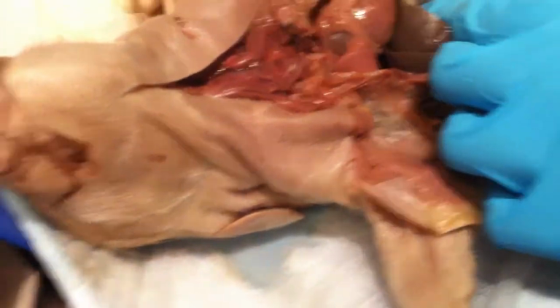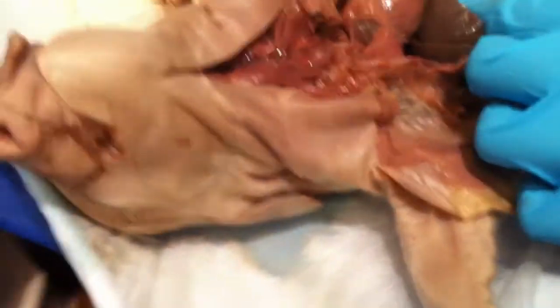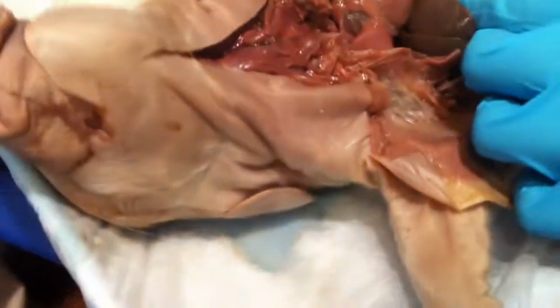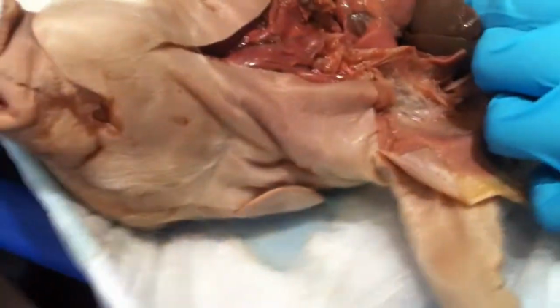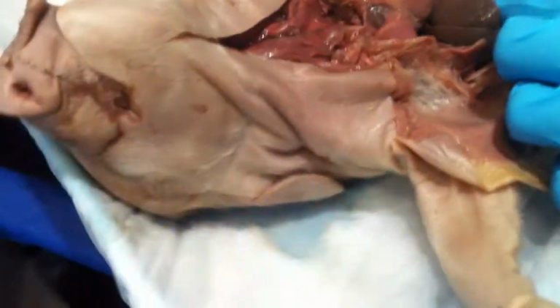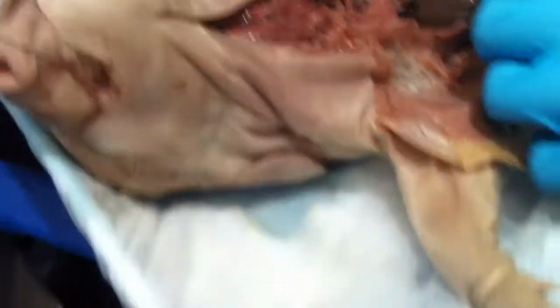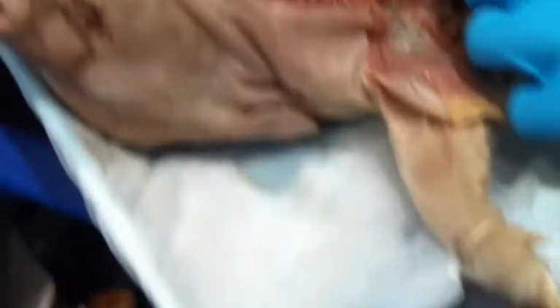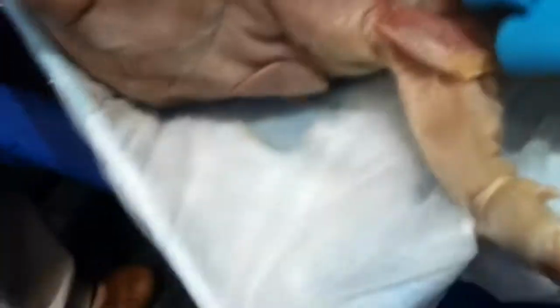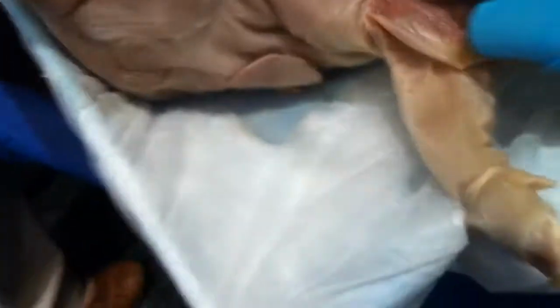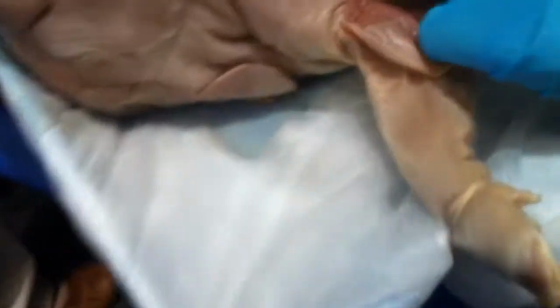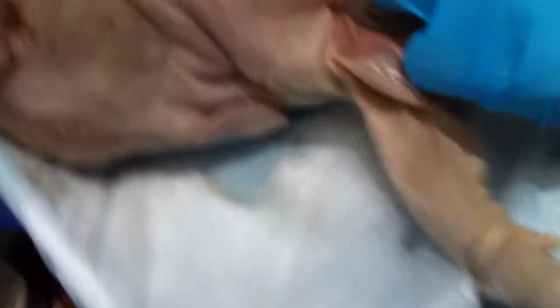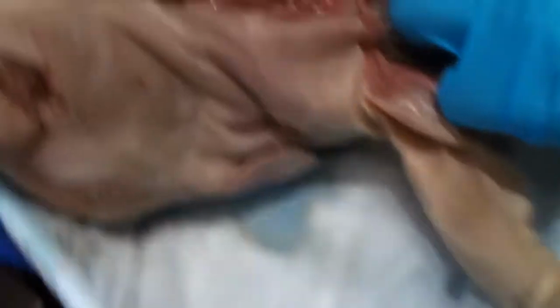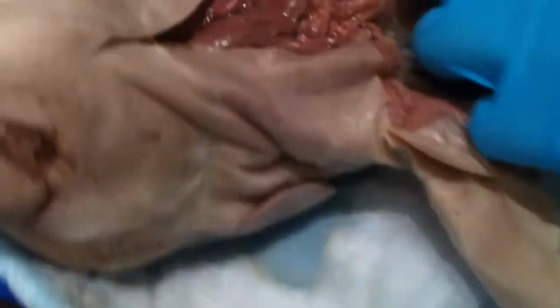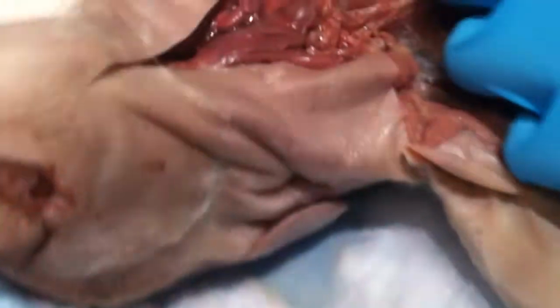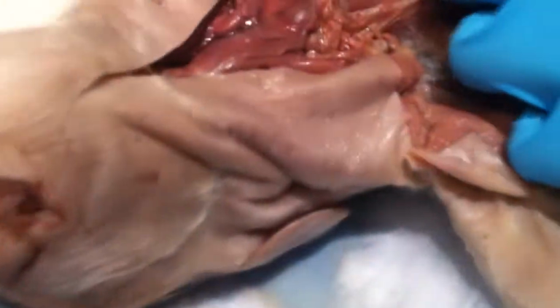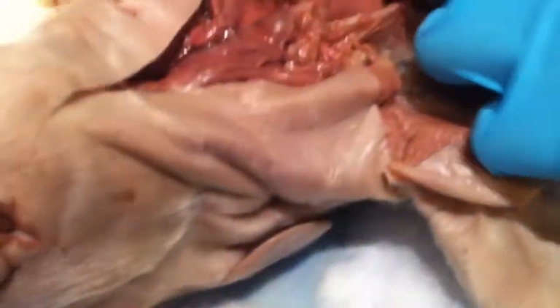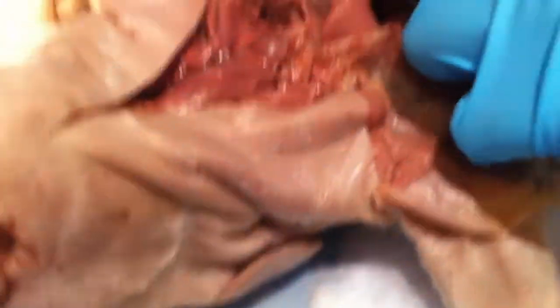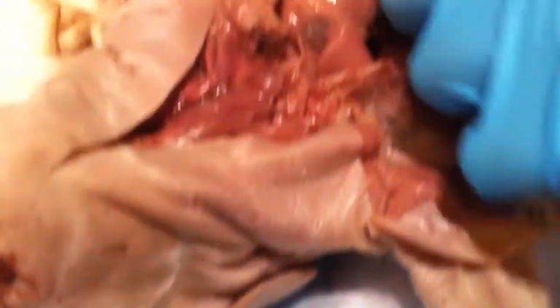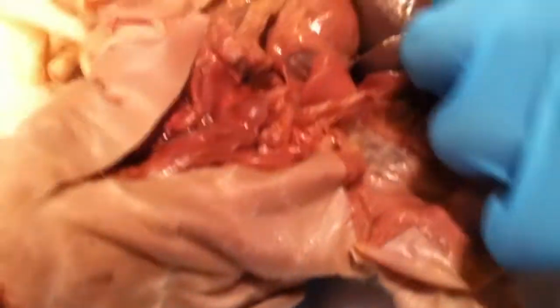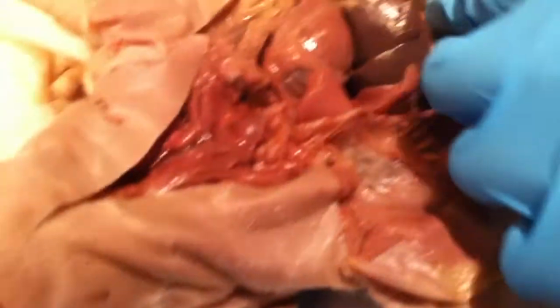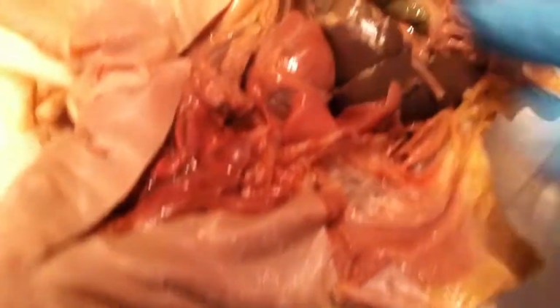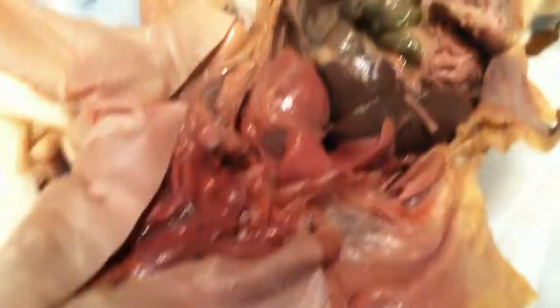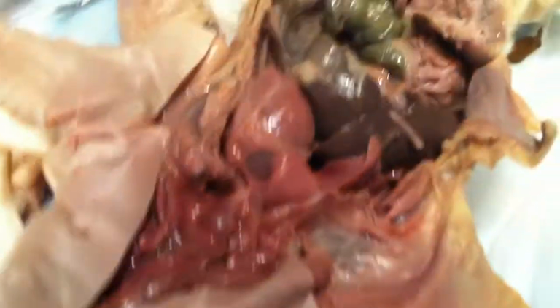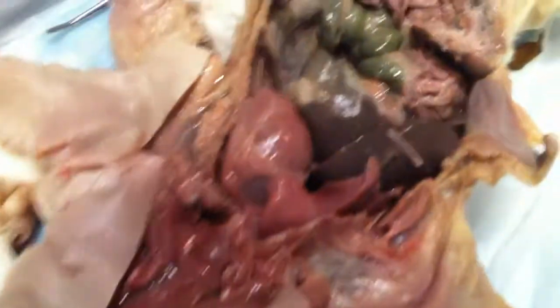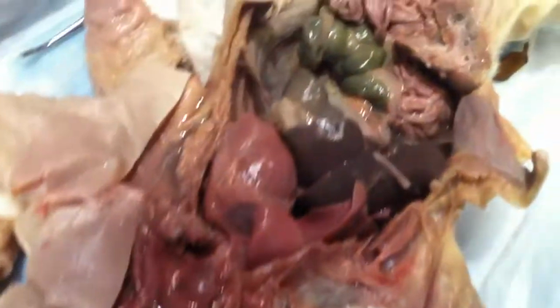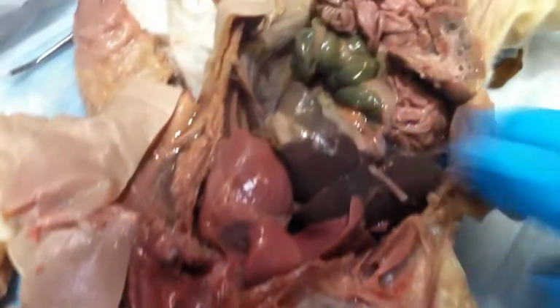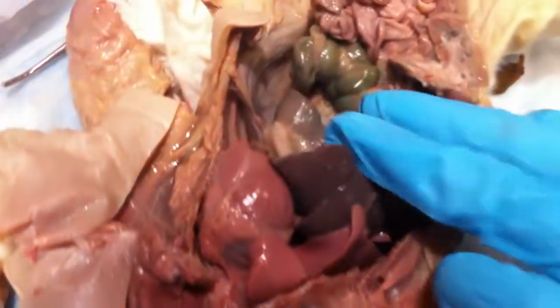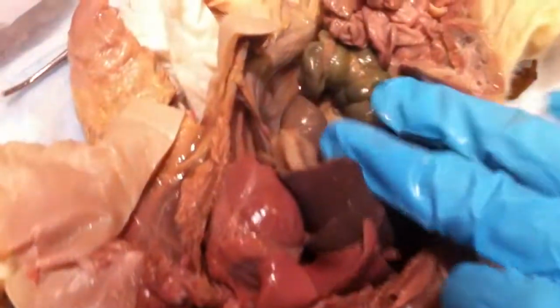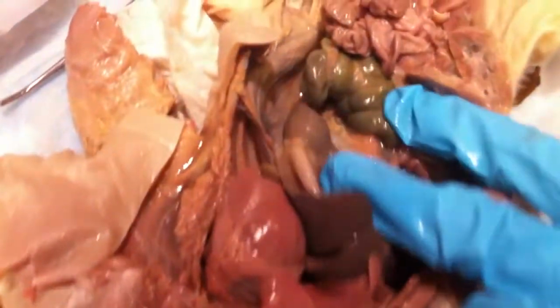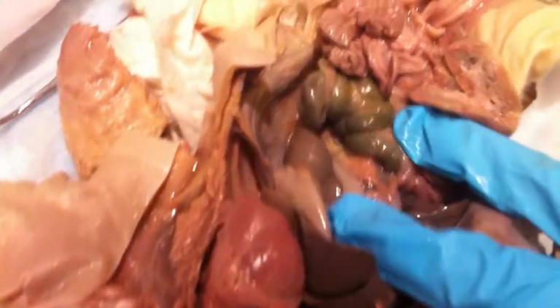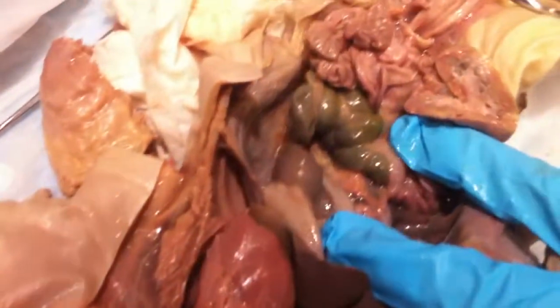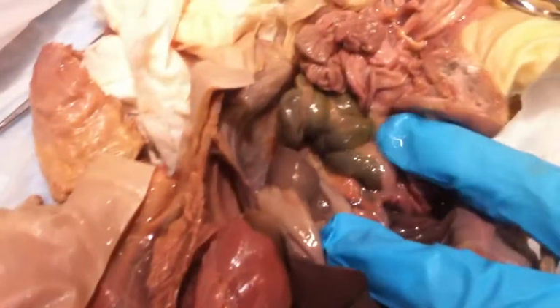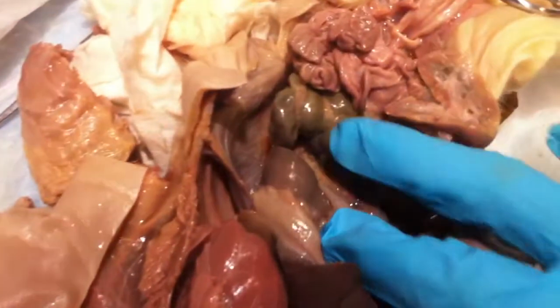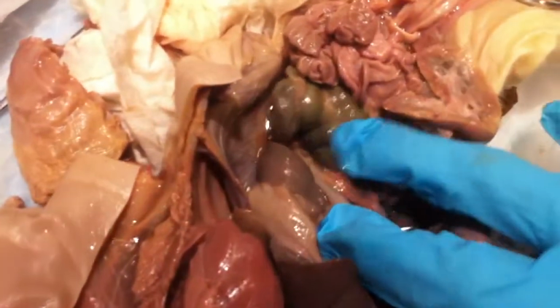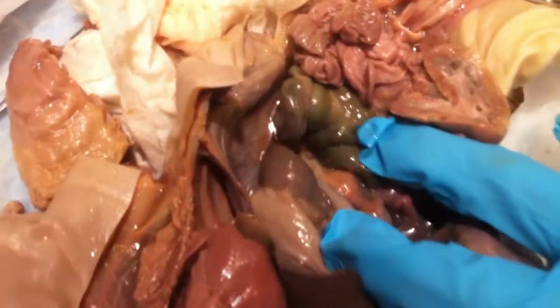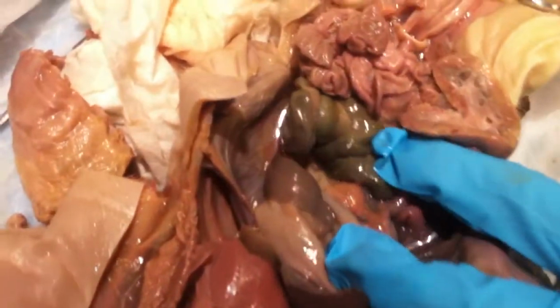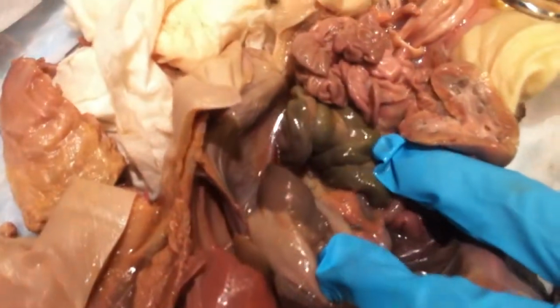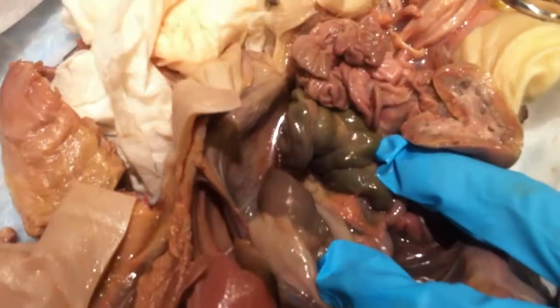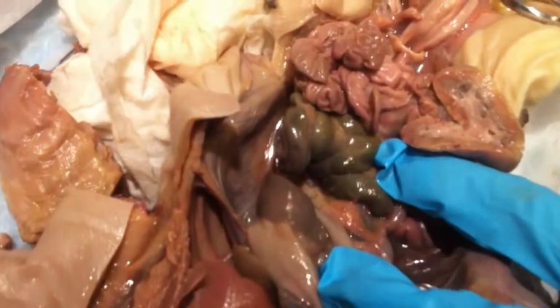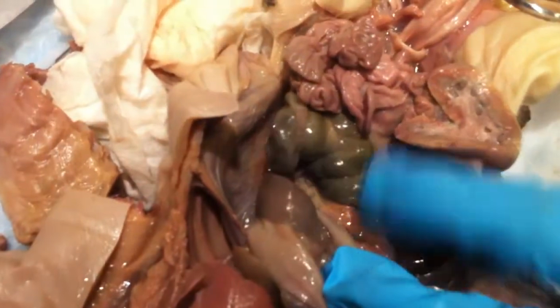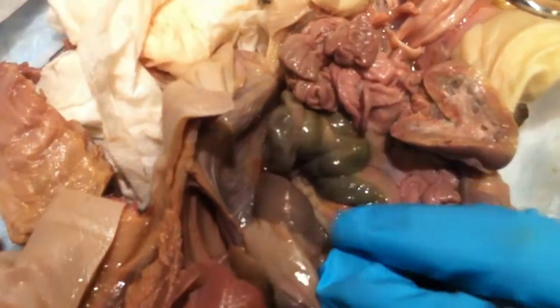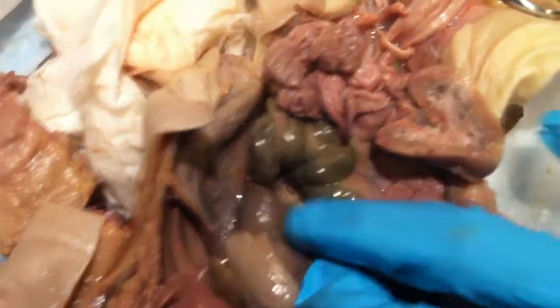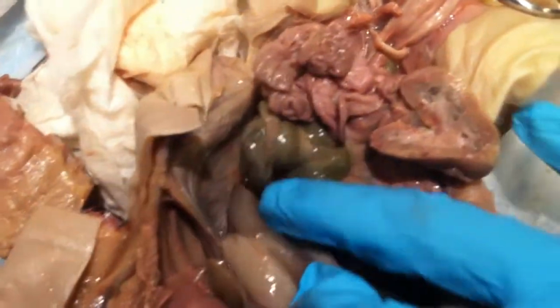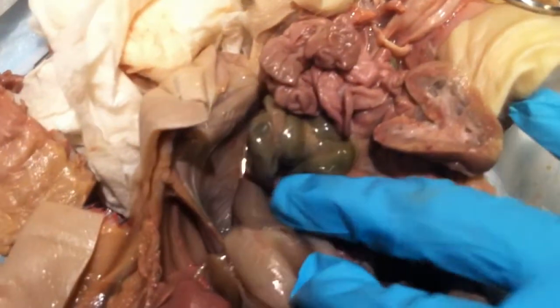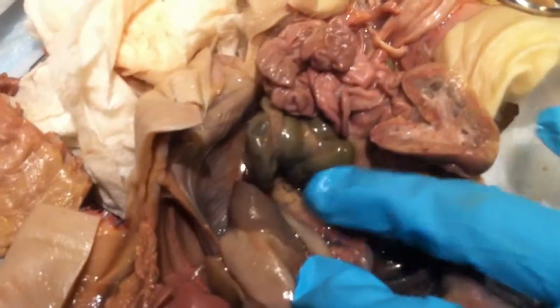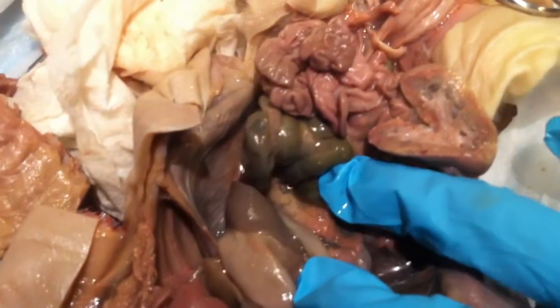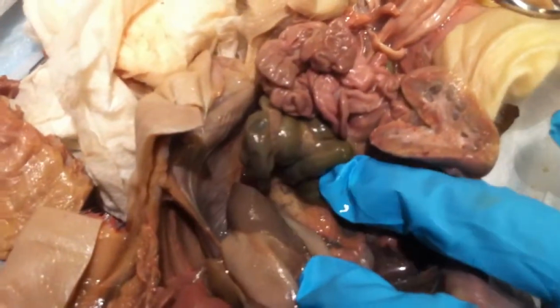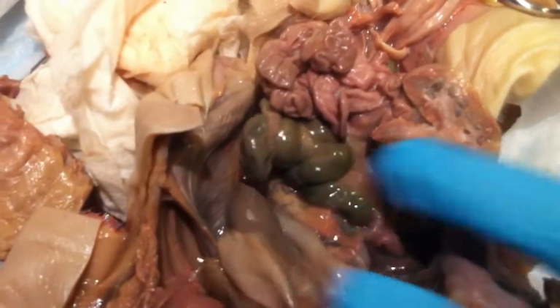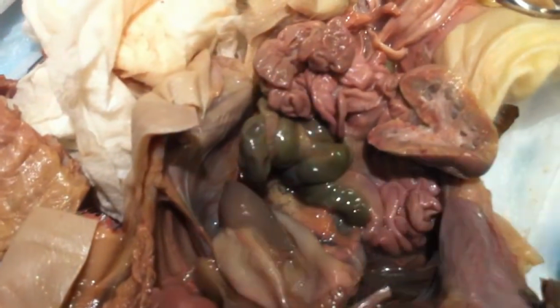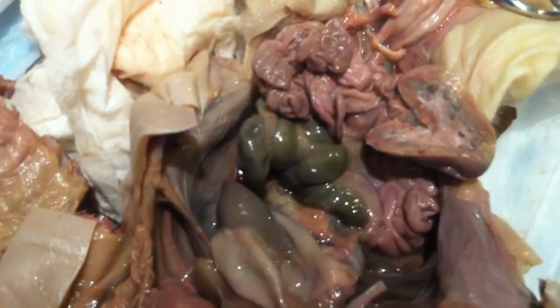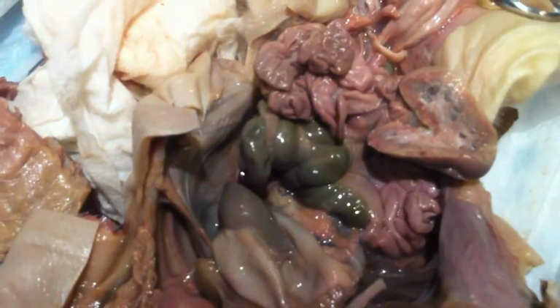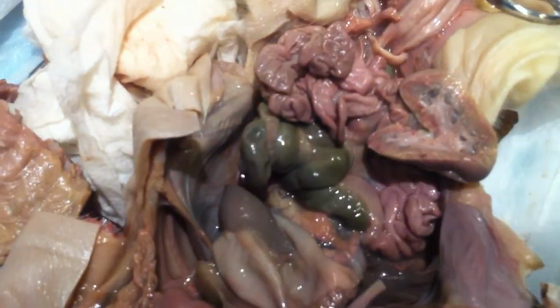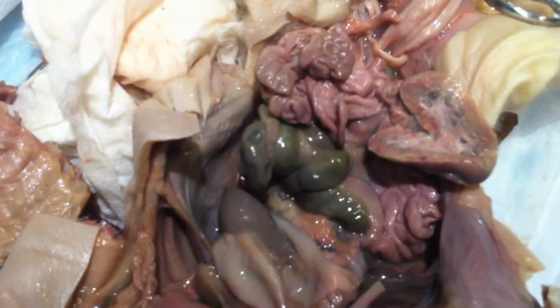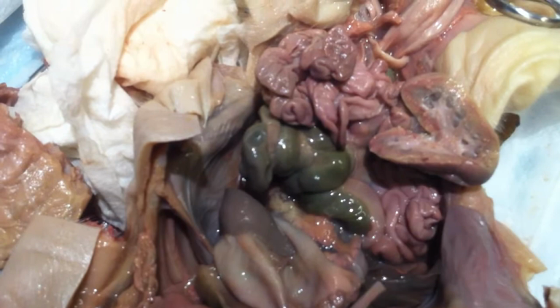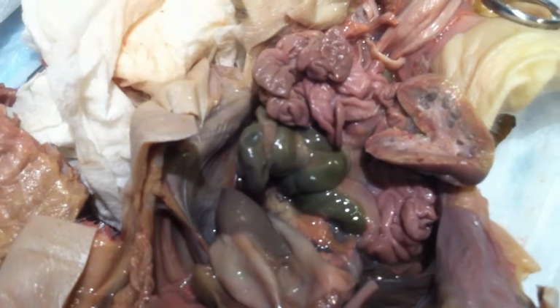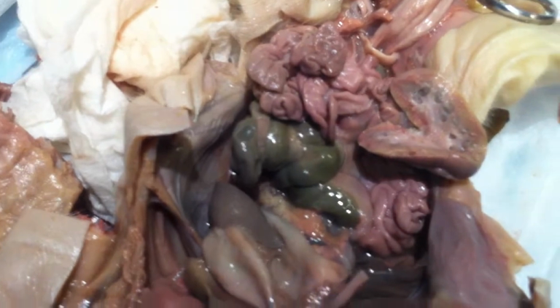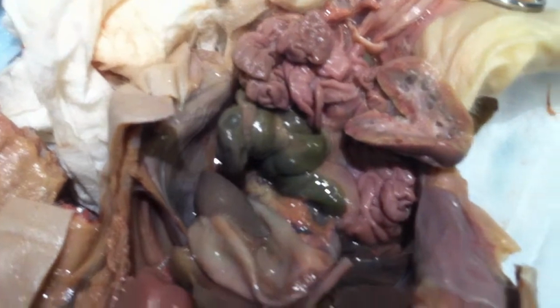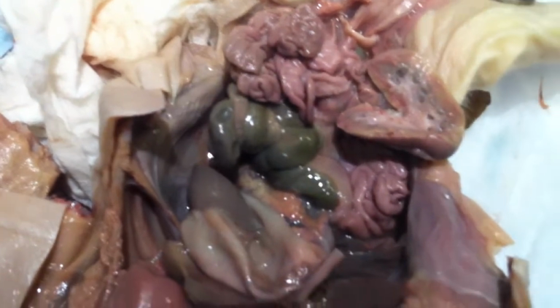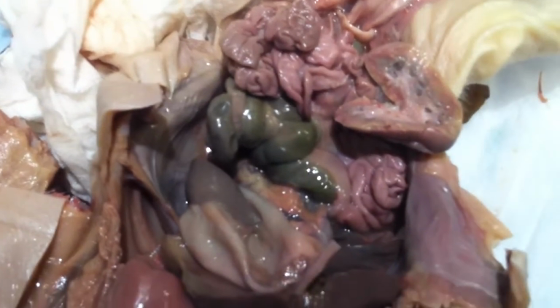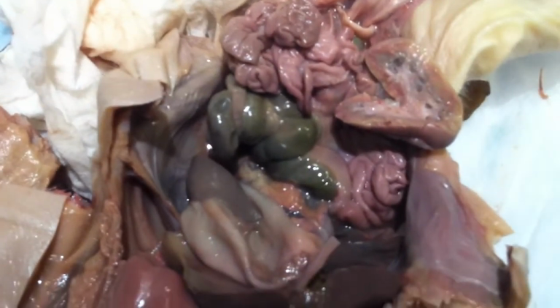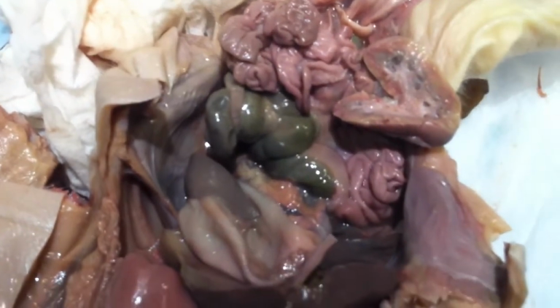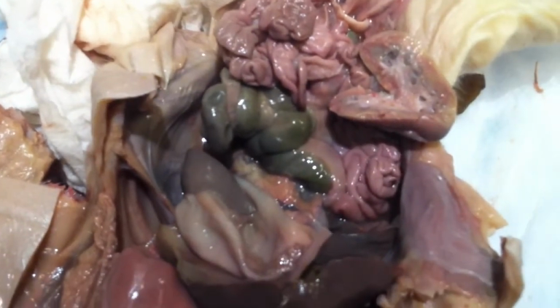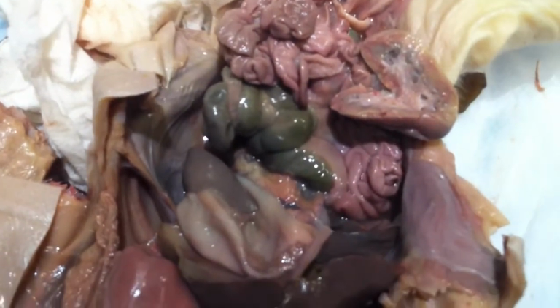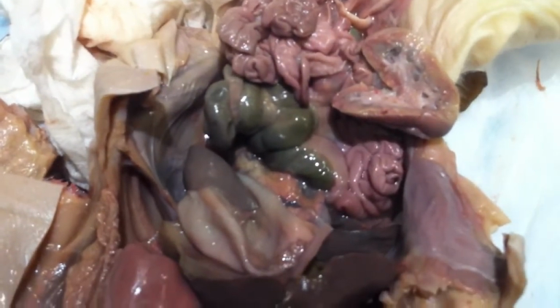What is it again? The pancreas. The pancreas is regular. They look like white grainy.